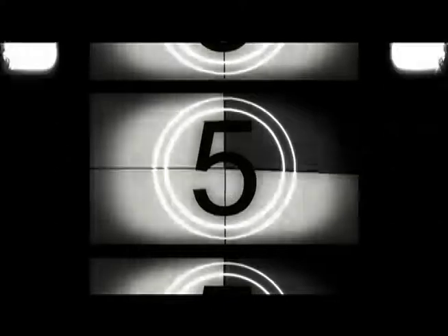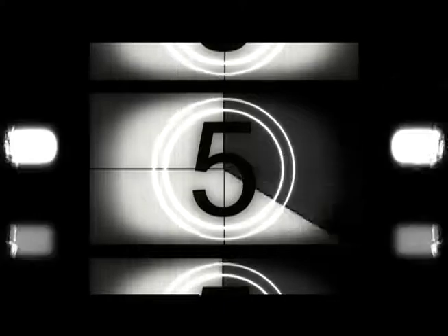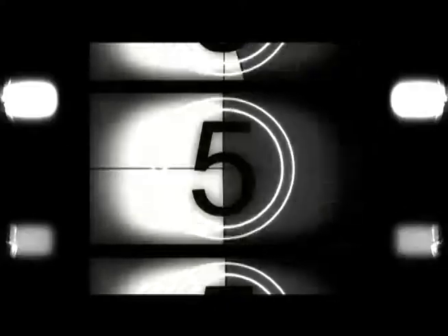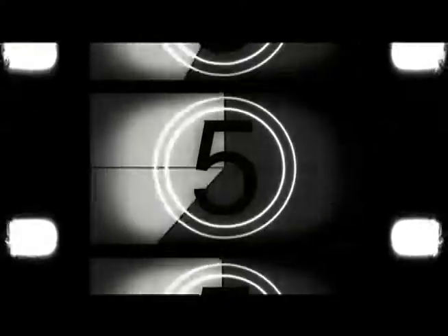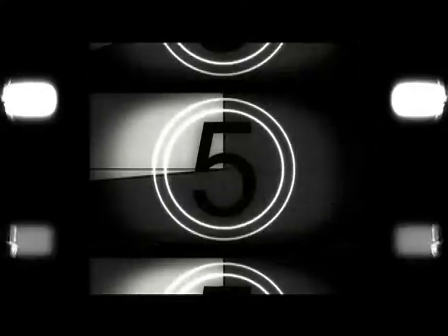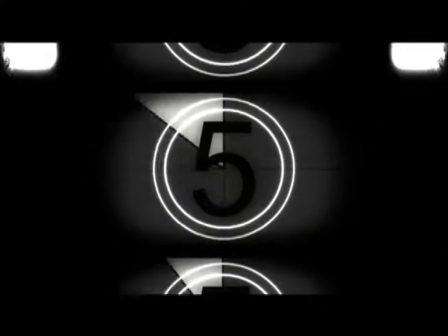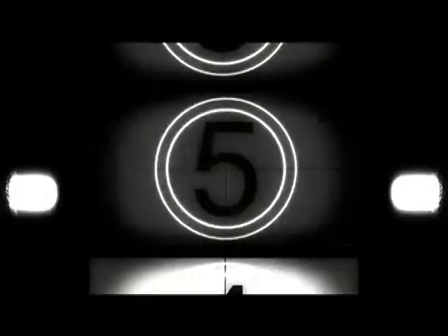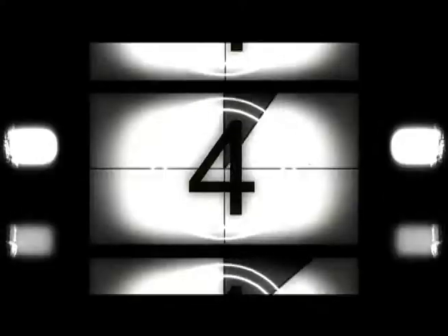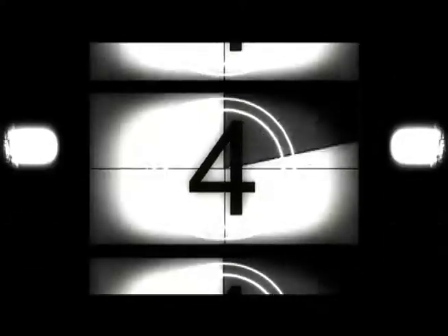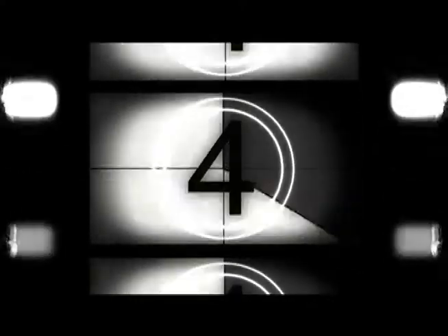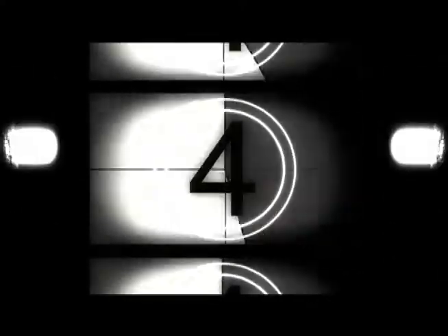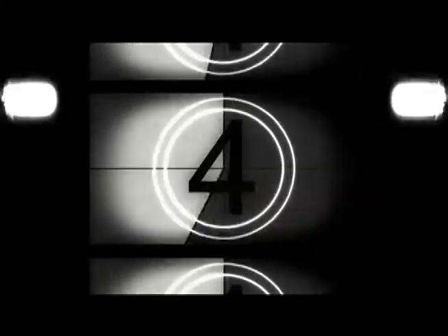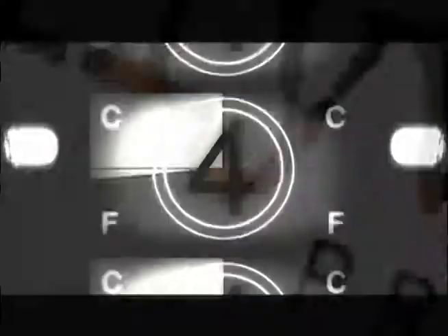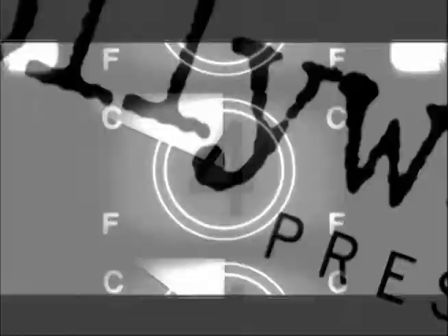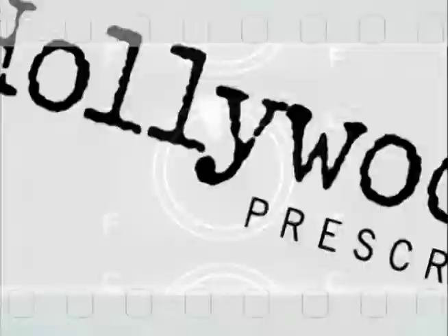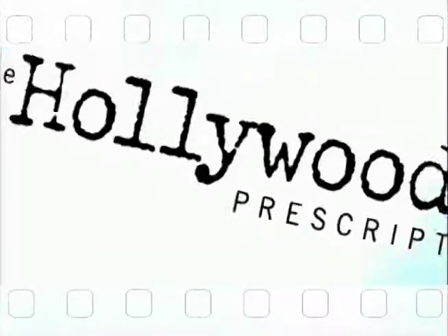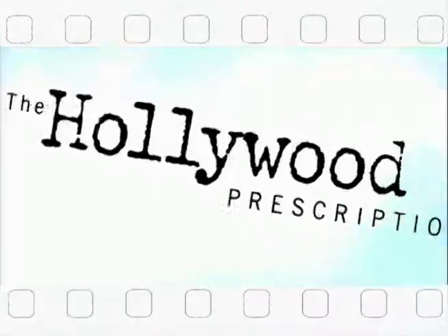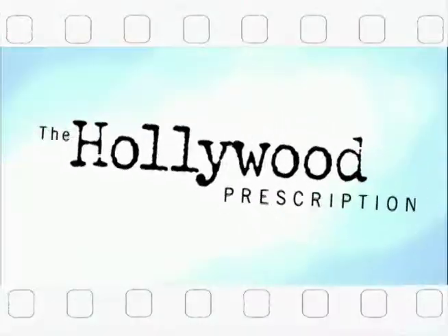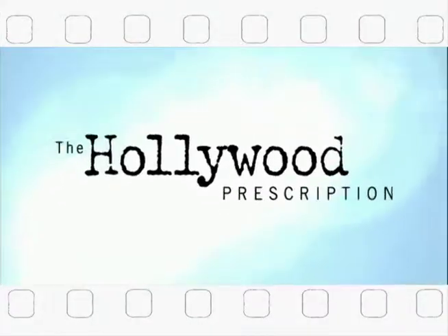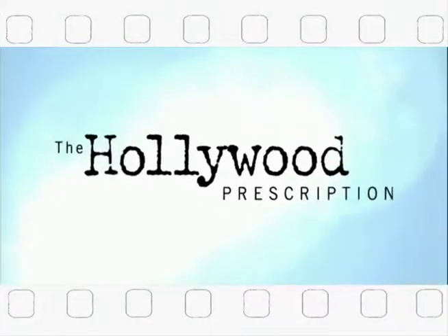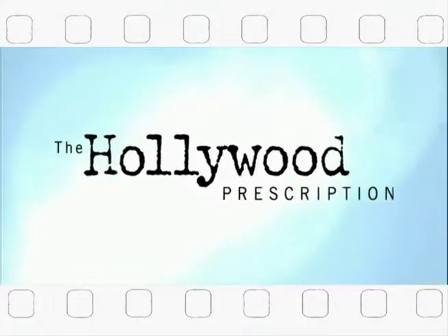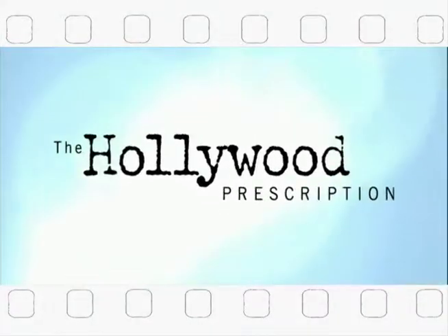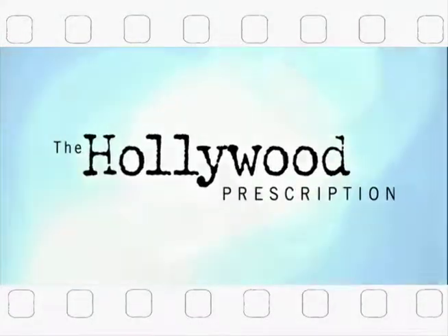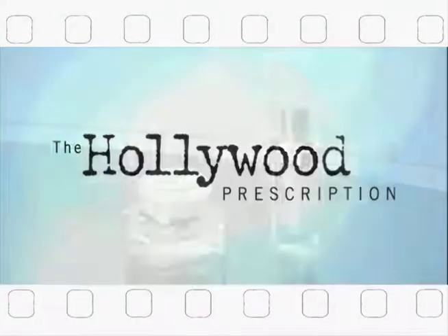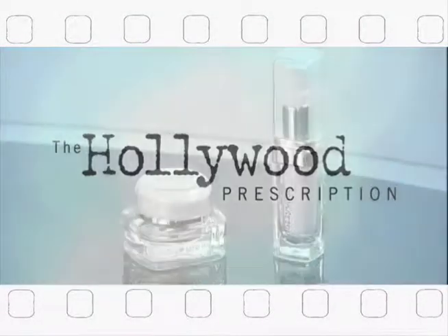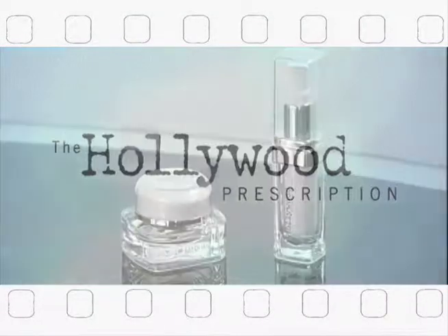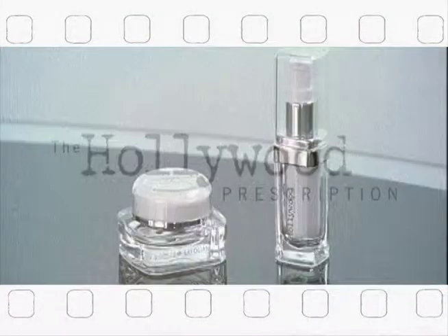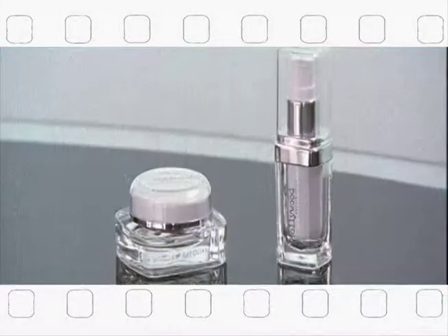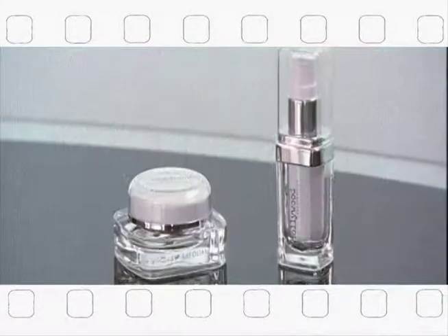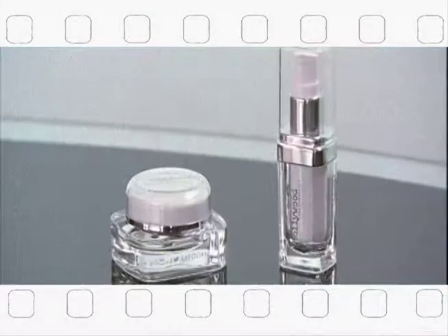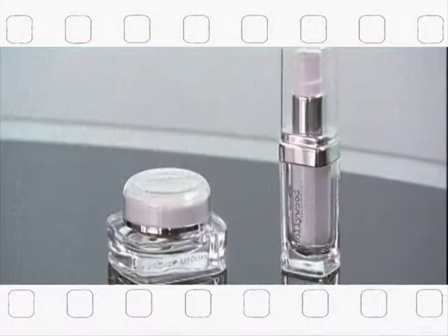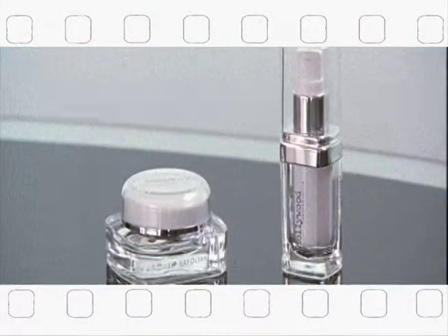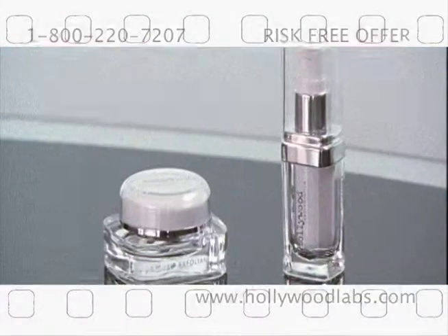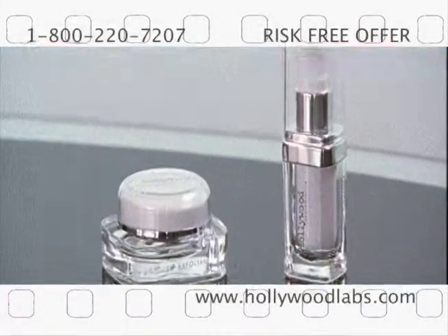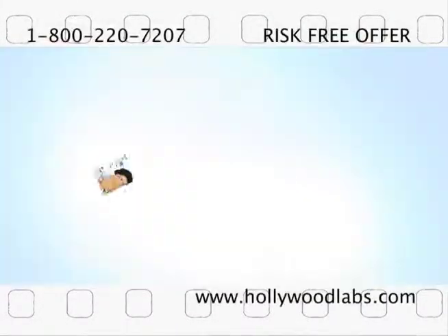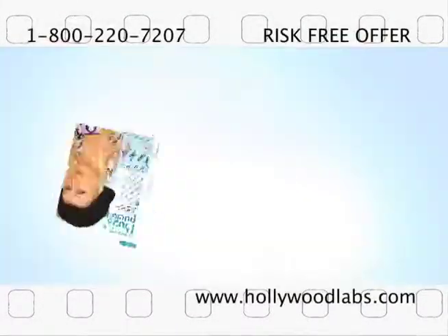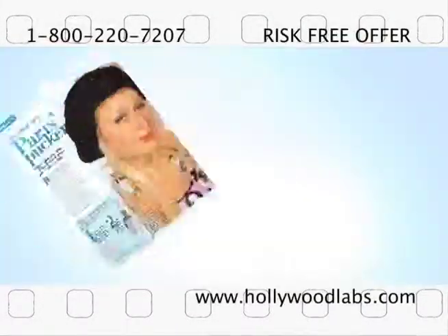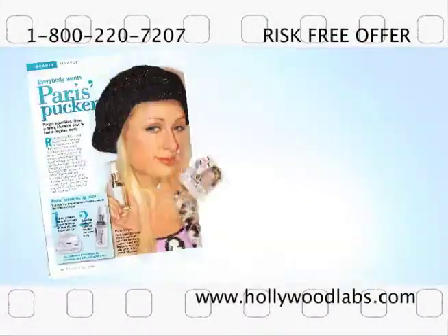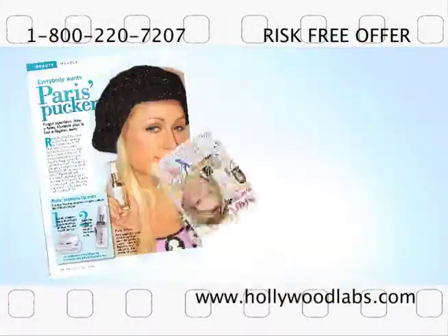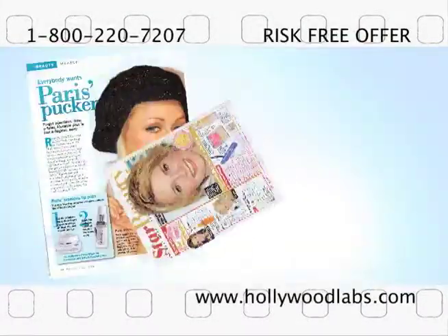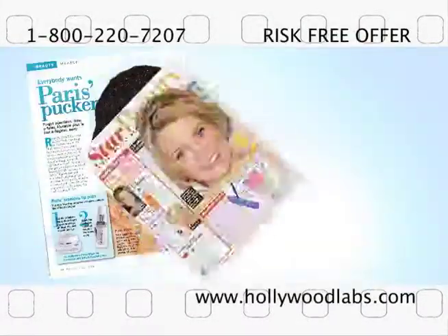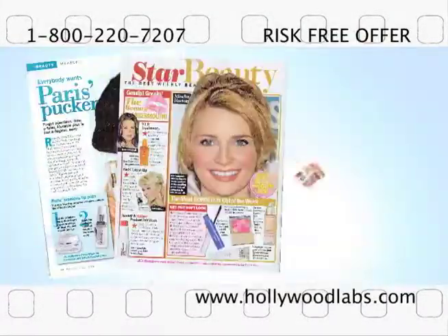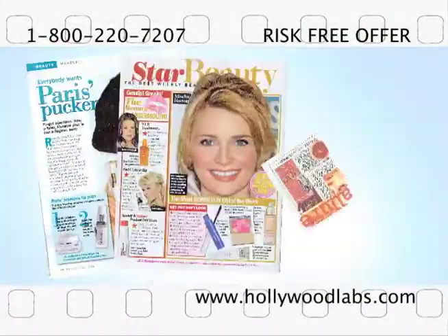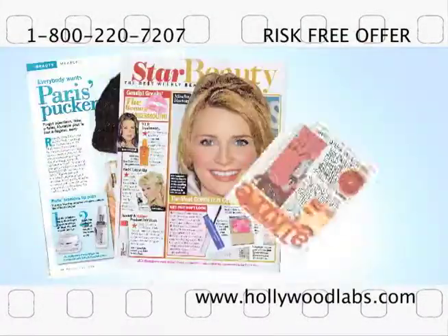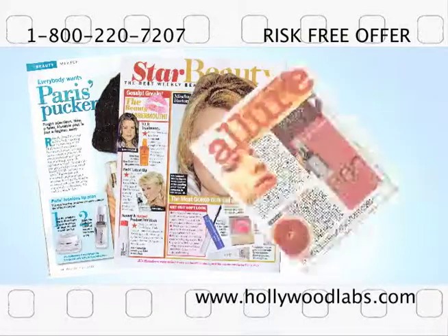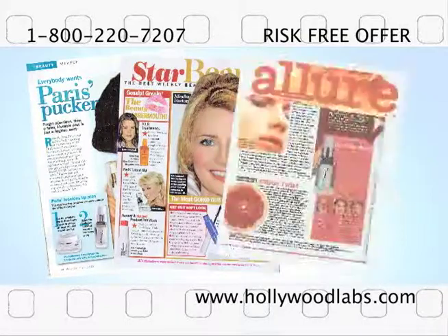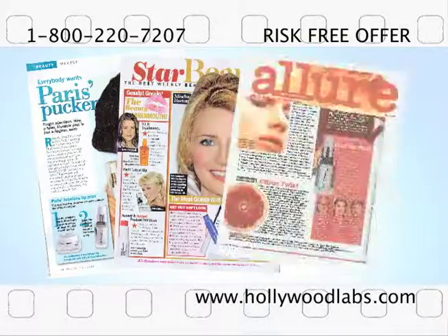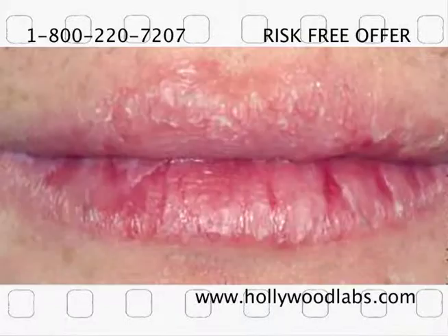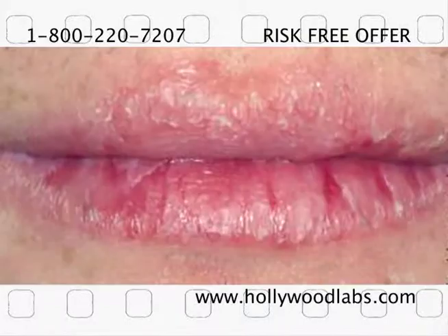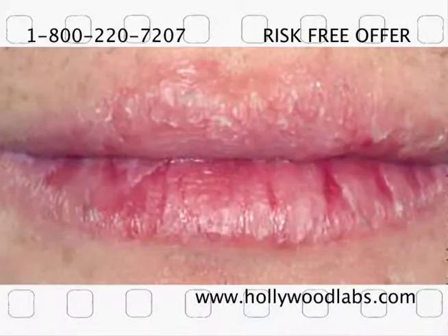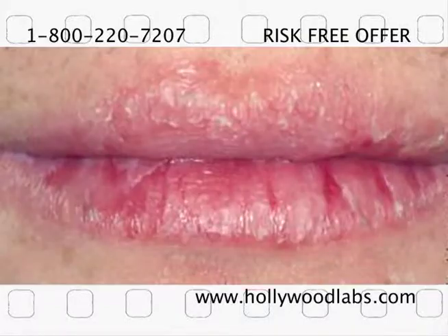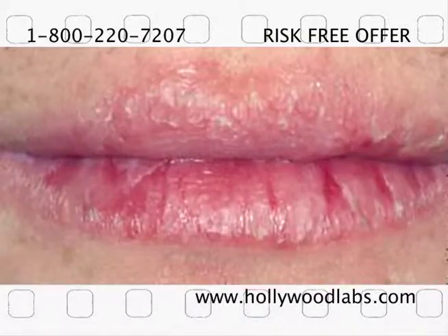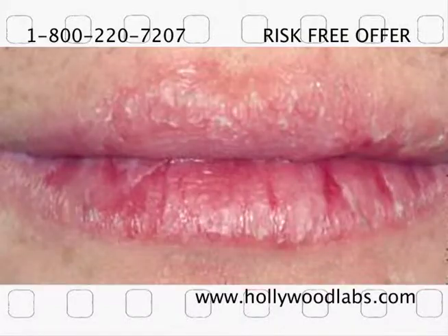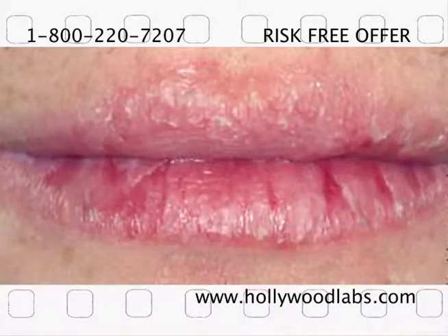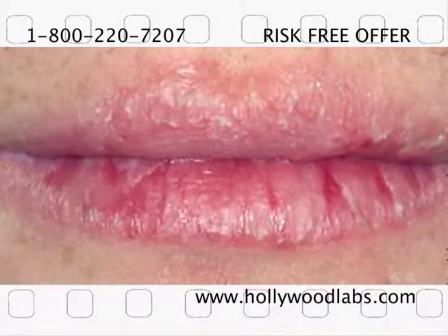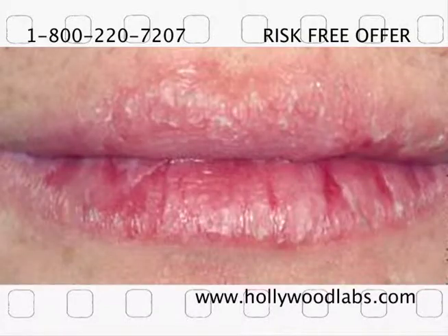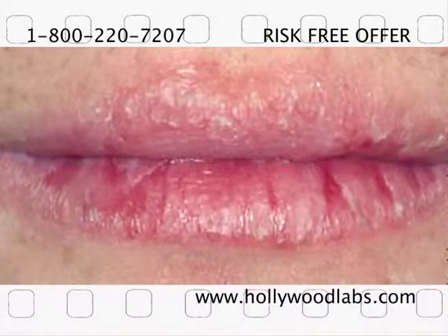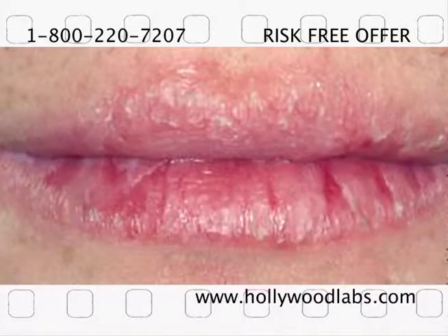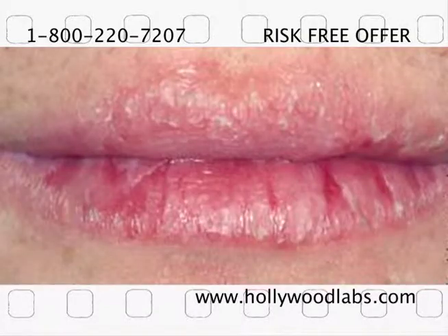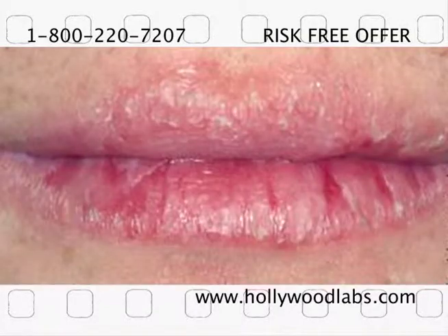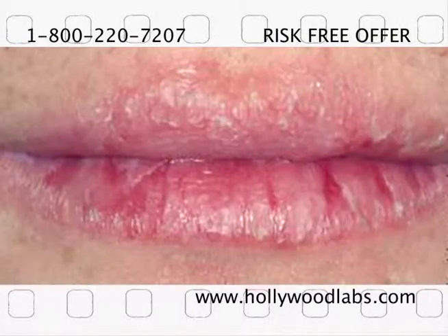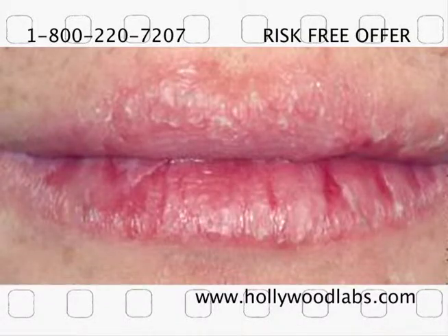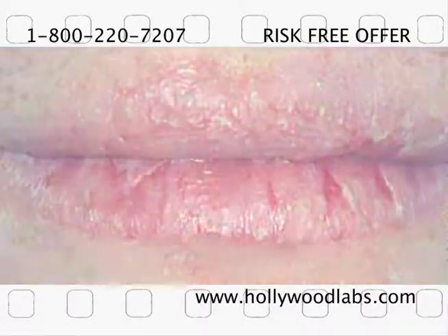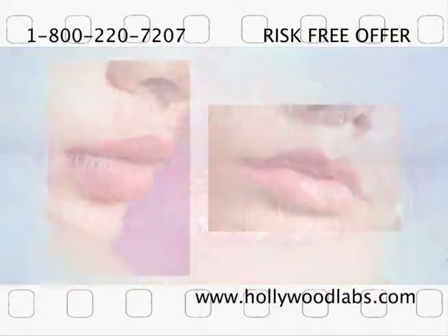Coming up next on the Hollywood Minute, the secret to getting the star treatment for your lips. See what all the beauty magazines are talking about. Are you tired of having dry, chapped lips?